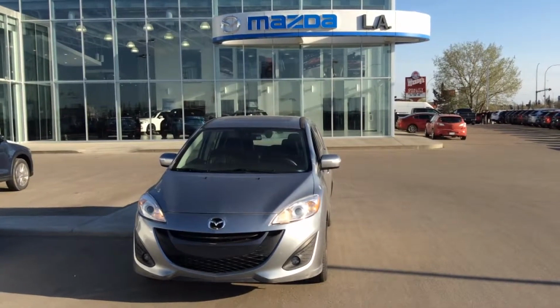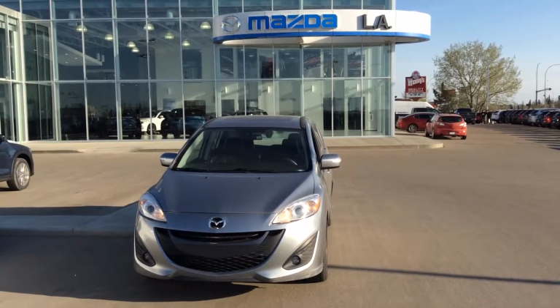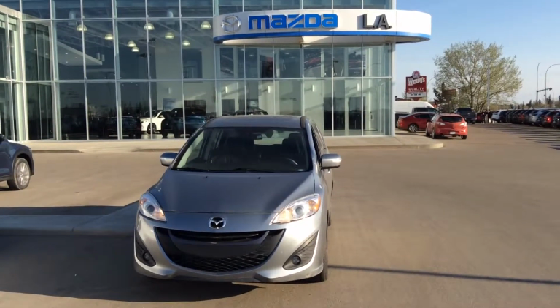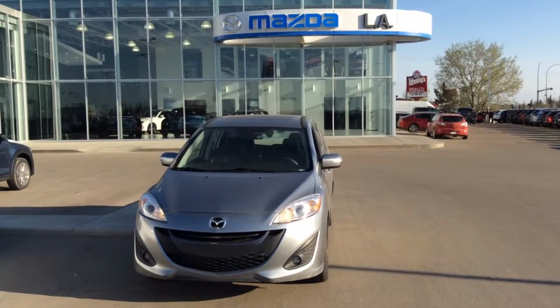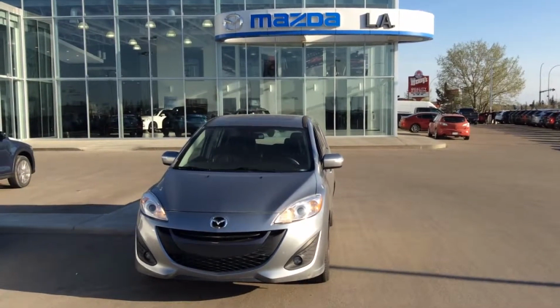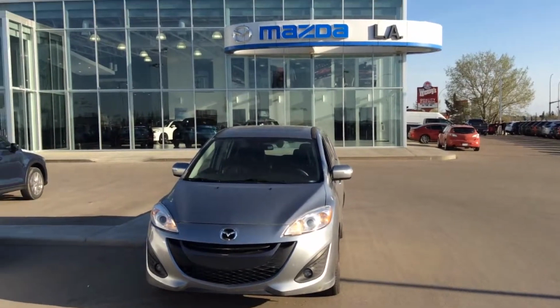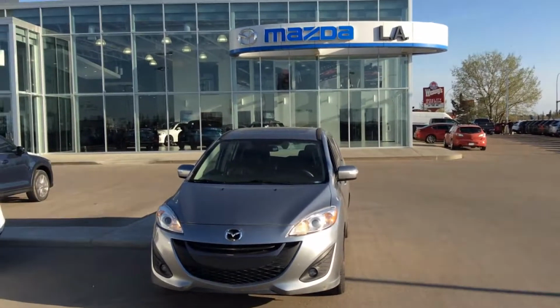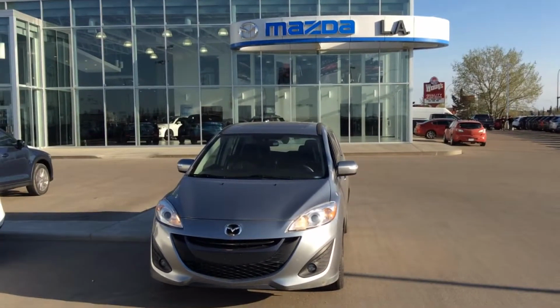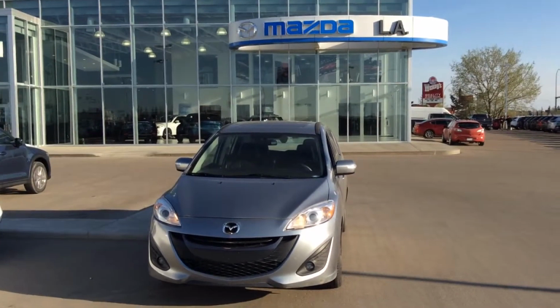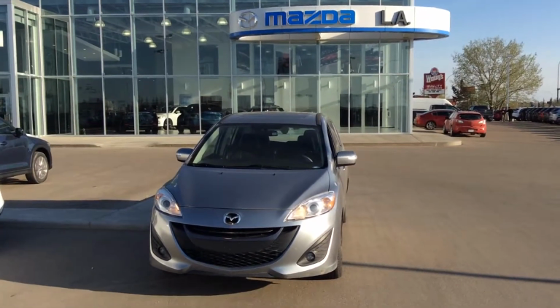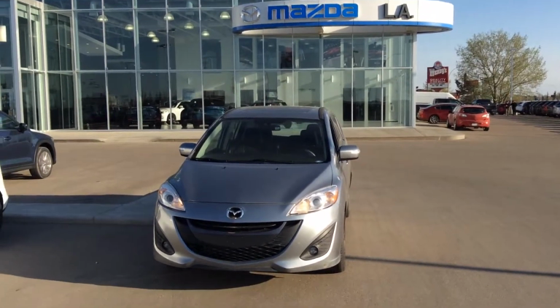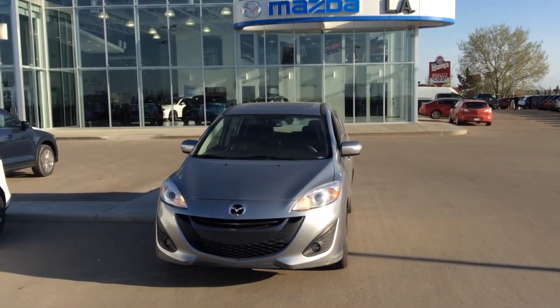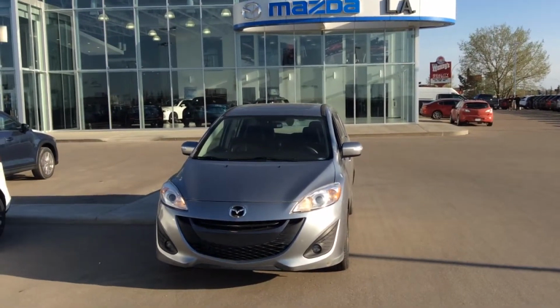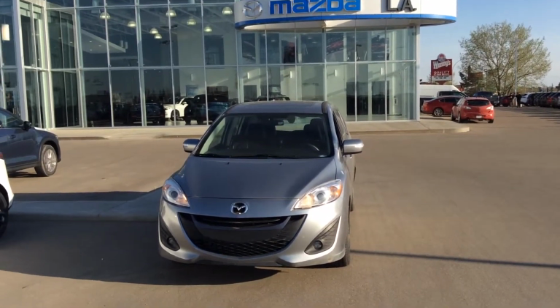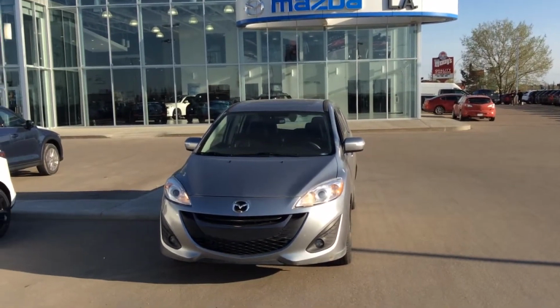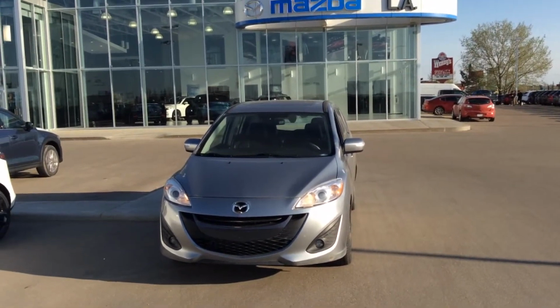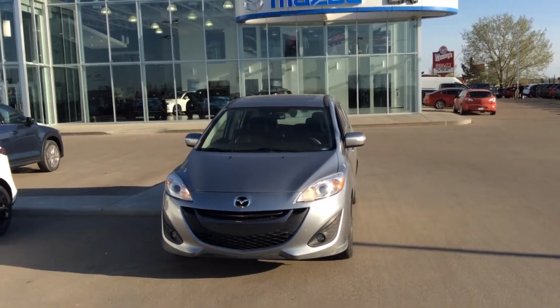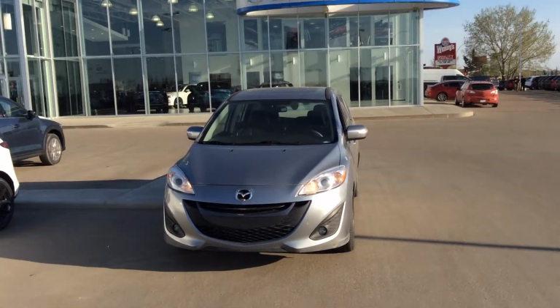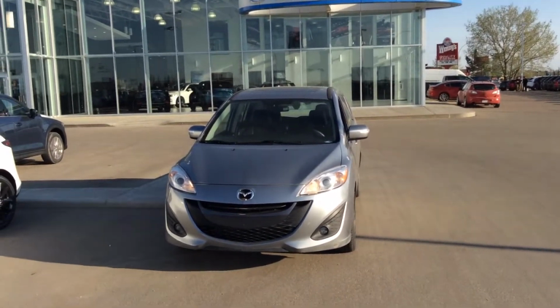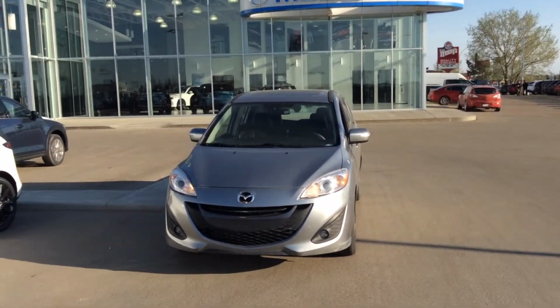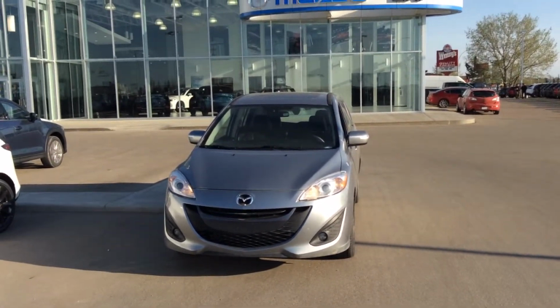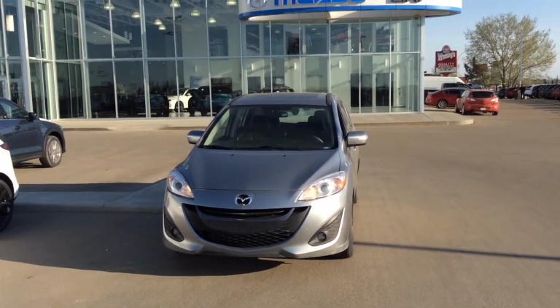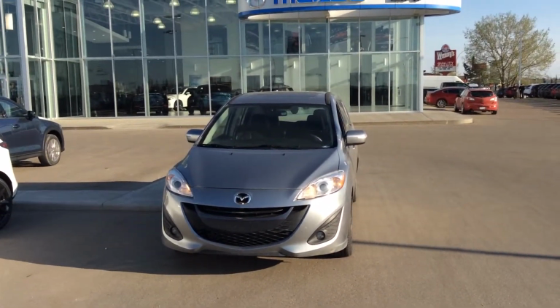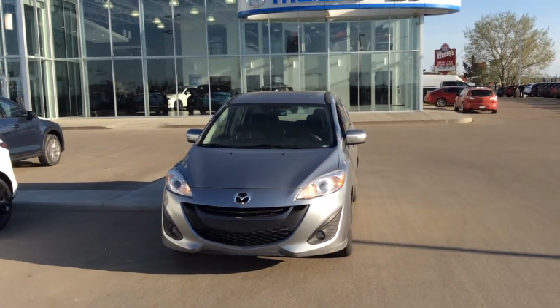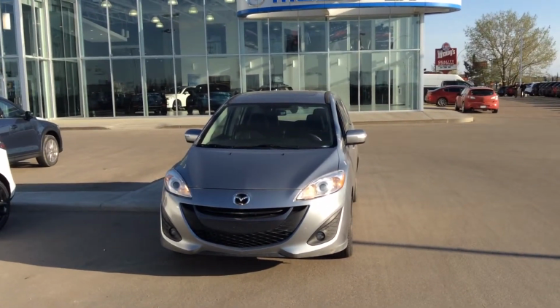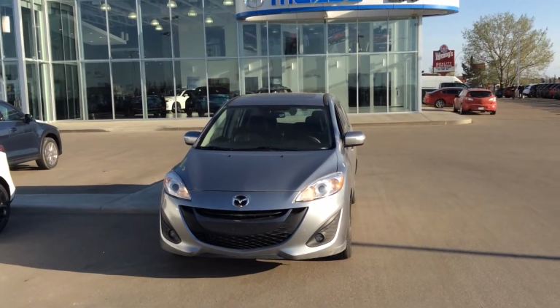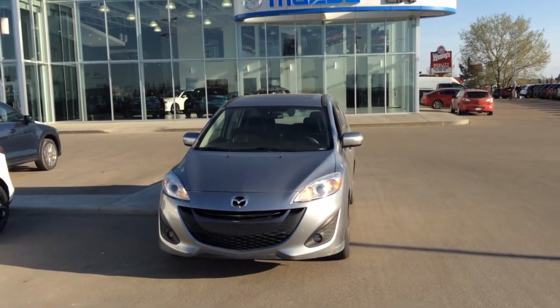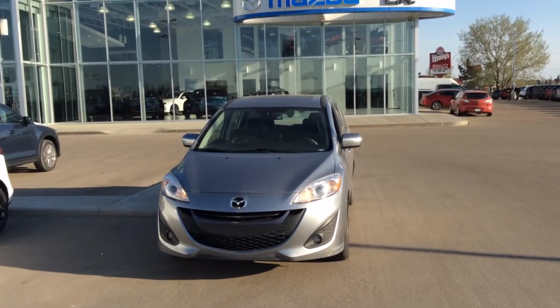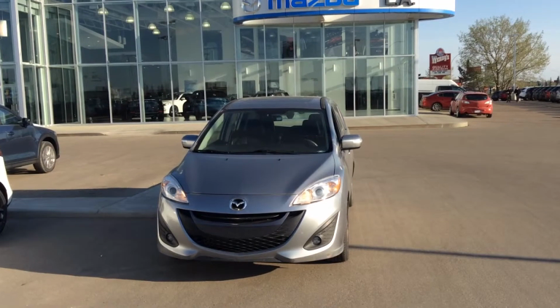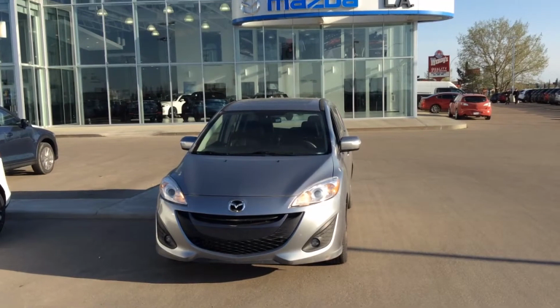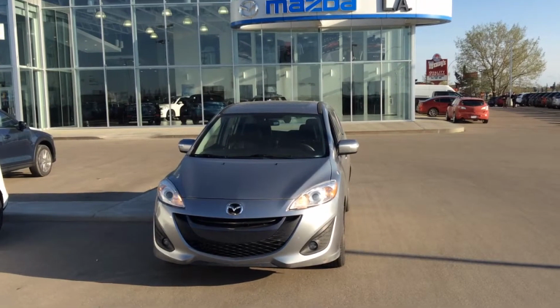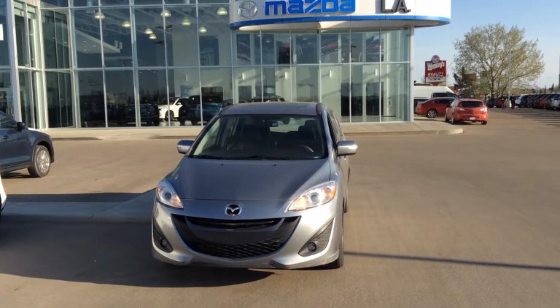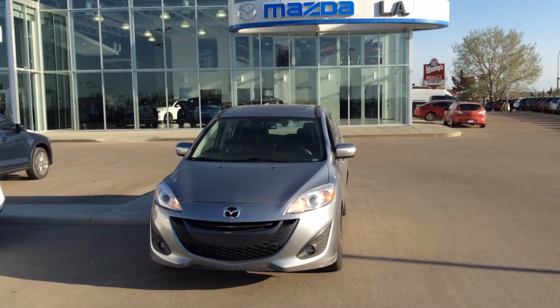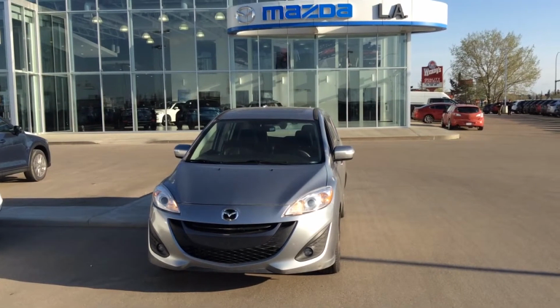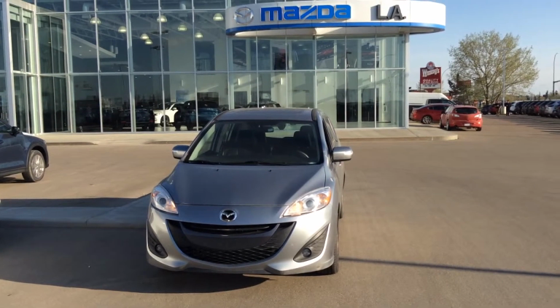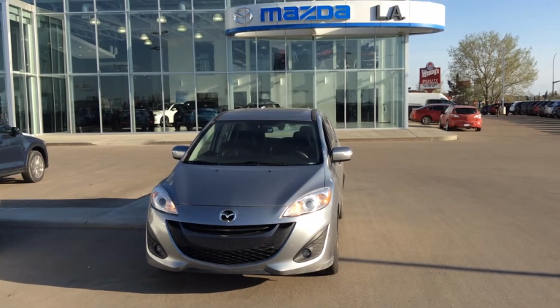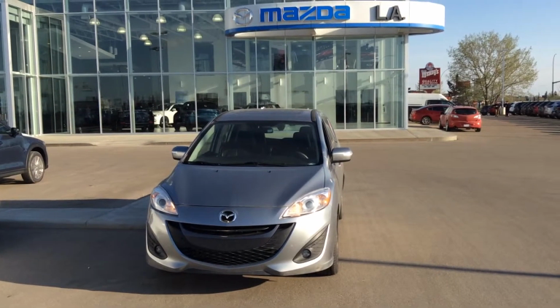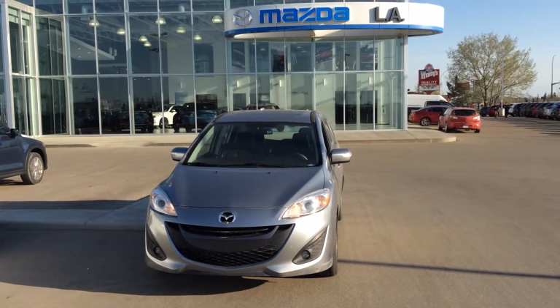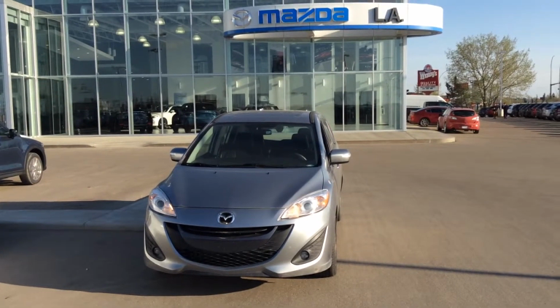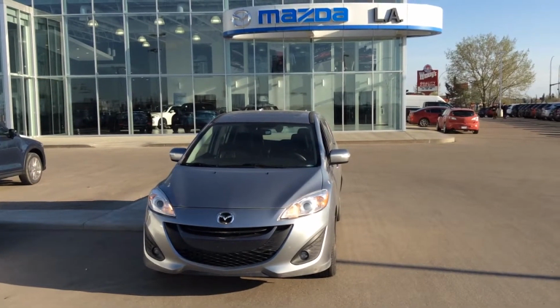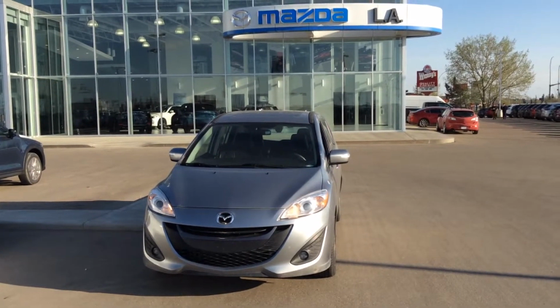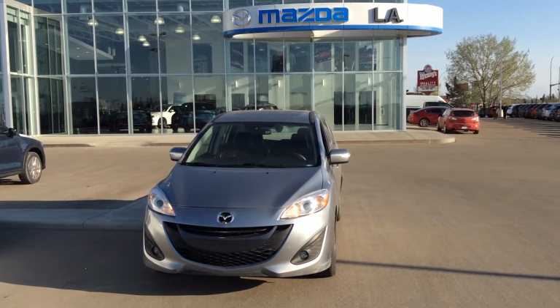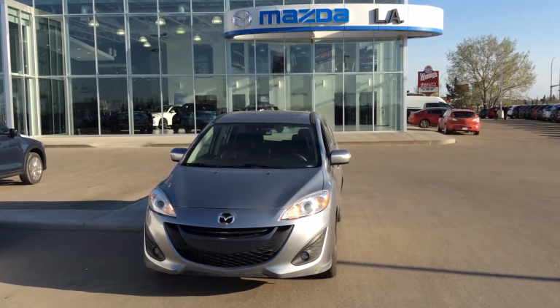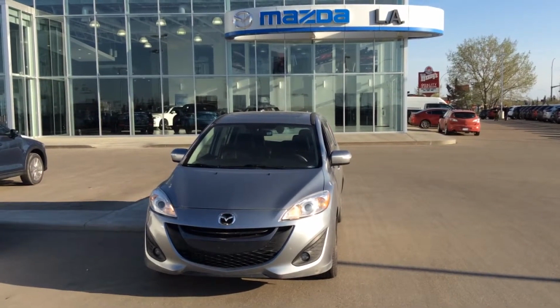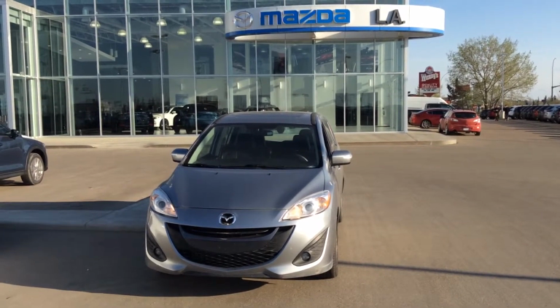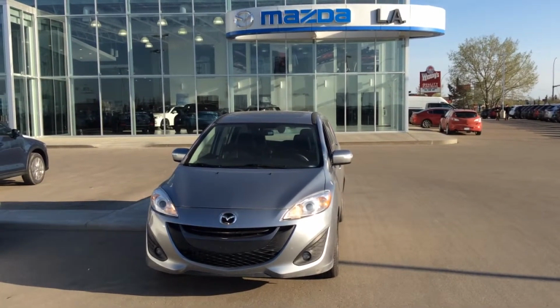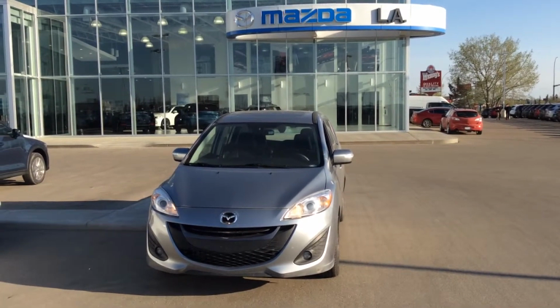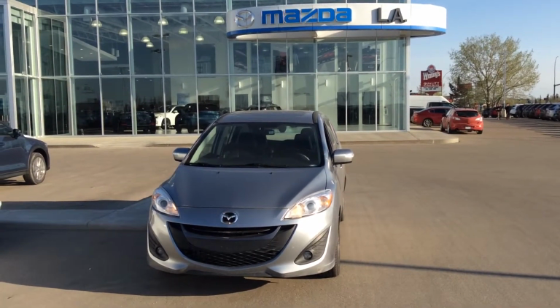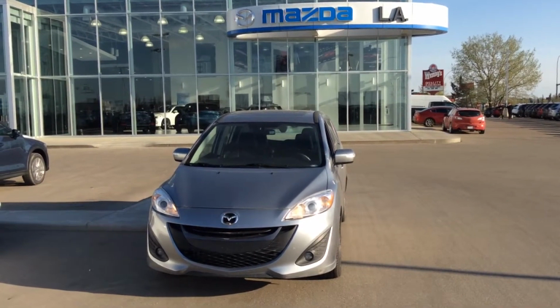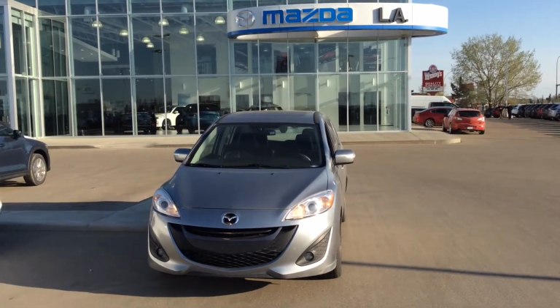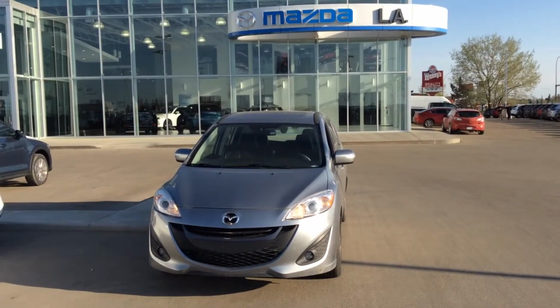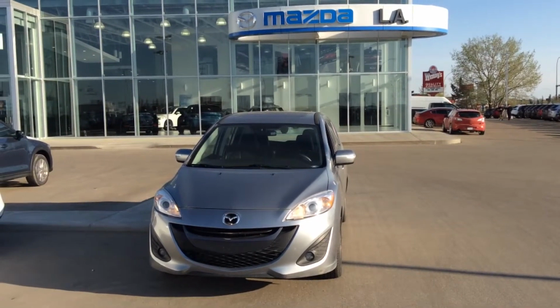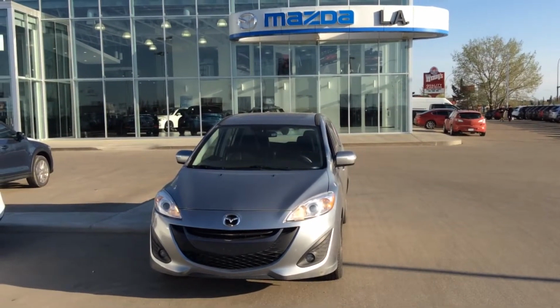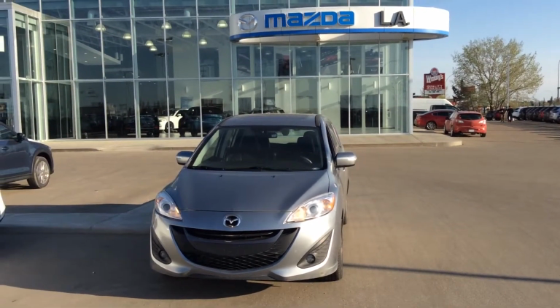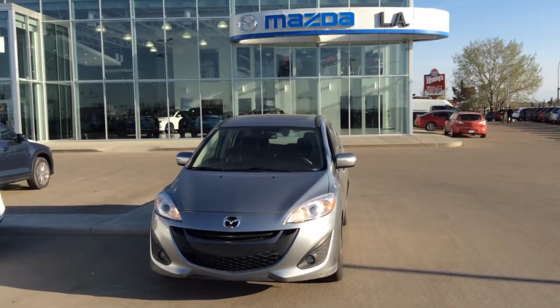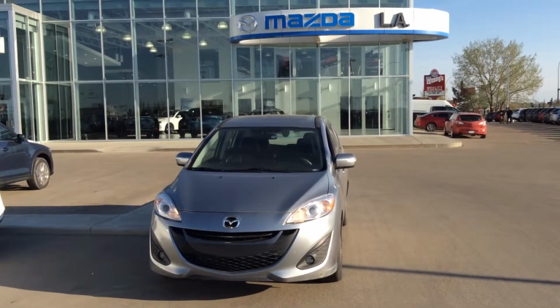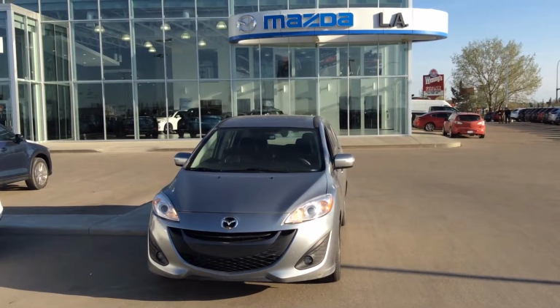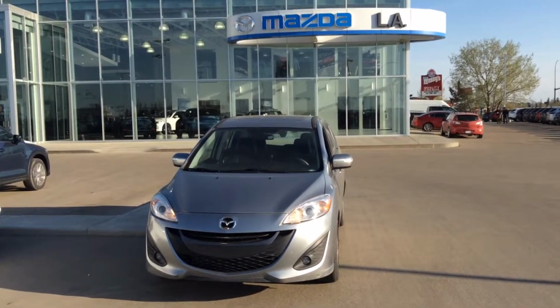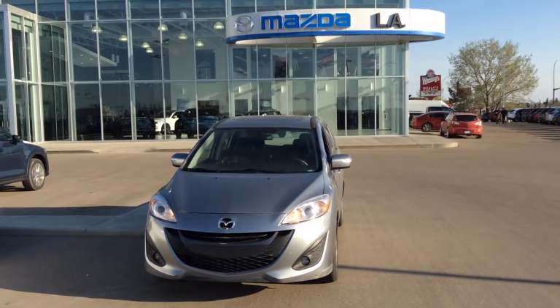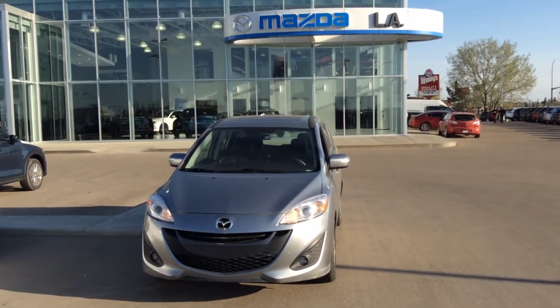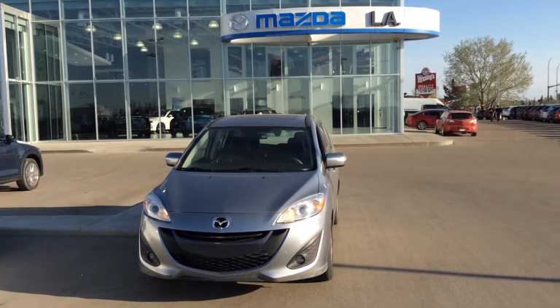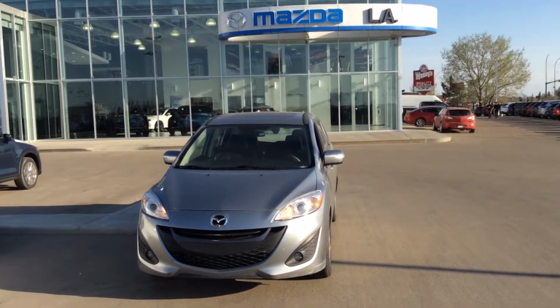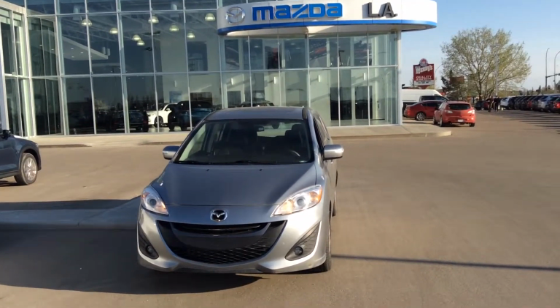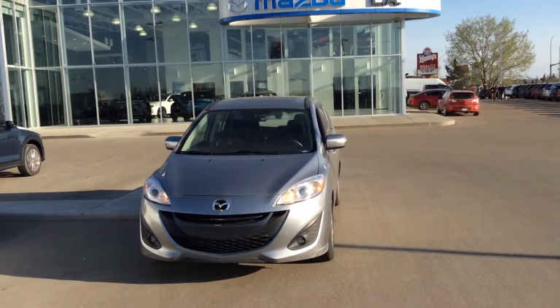Hello Rajiv, this is Kevin here at LA Mazda. I'm just going to do a short walk around video for you of the 2017 Mazda 5 that you'd inquired about.